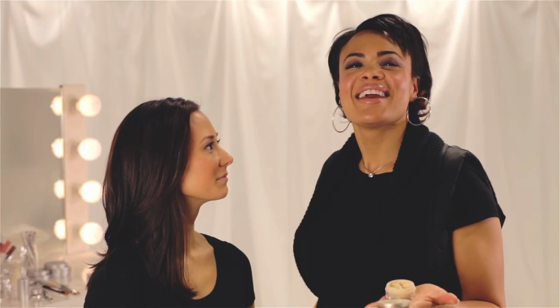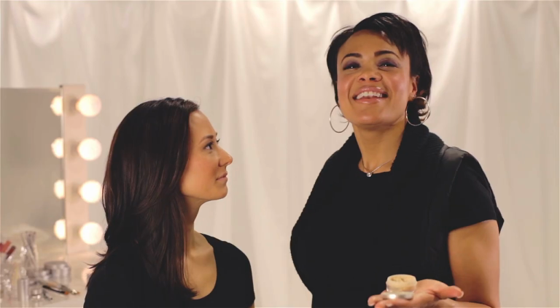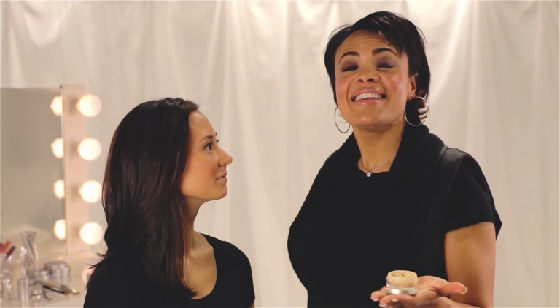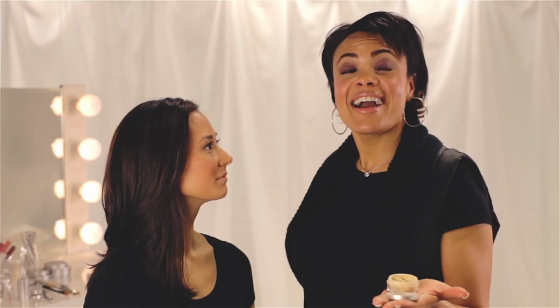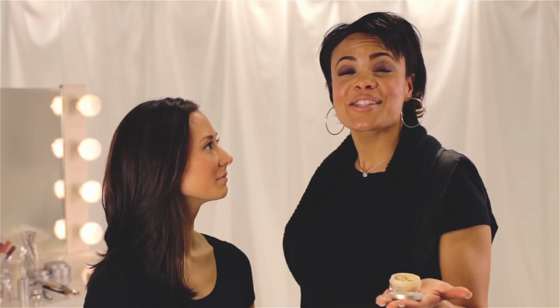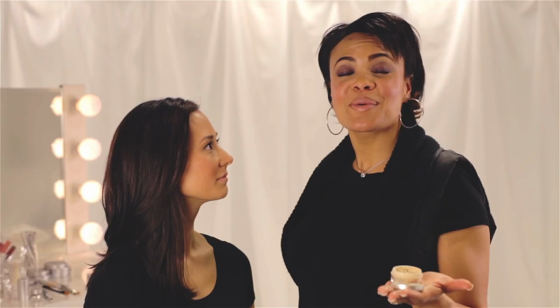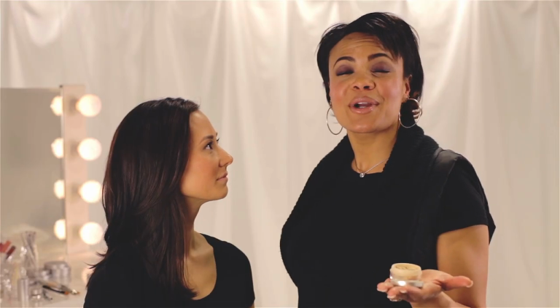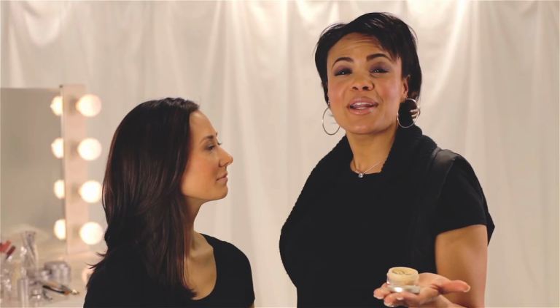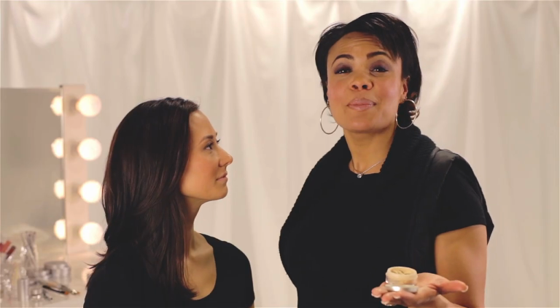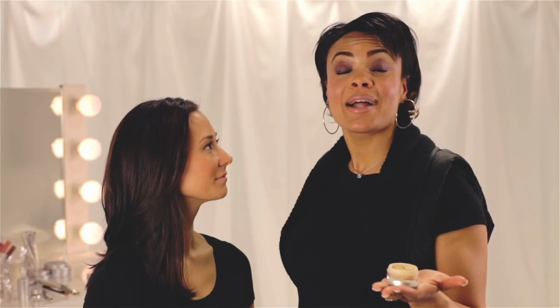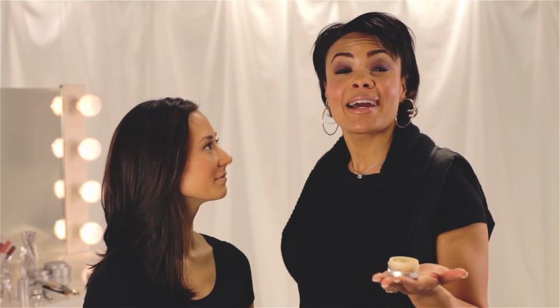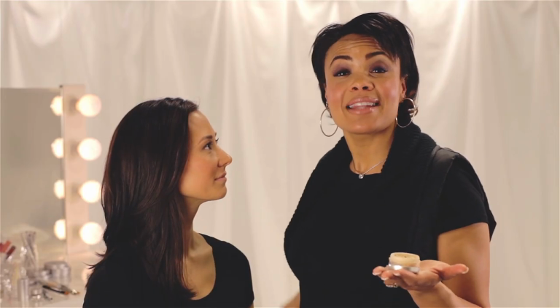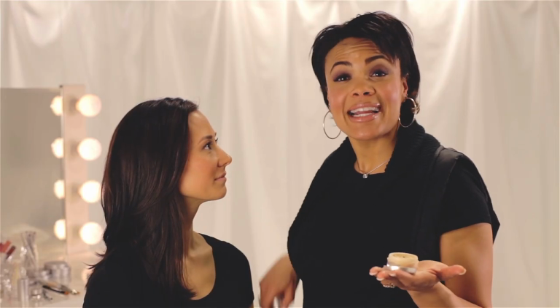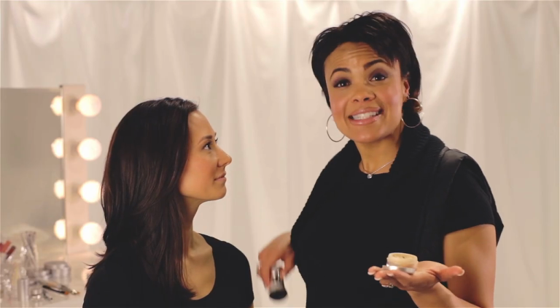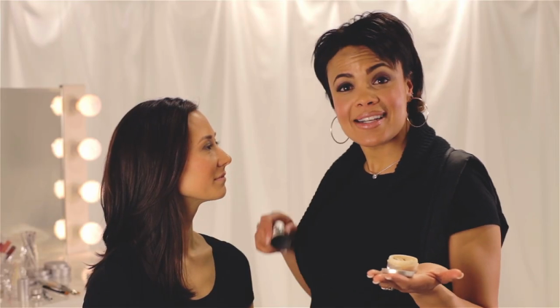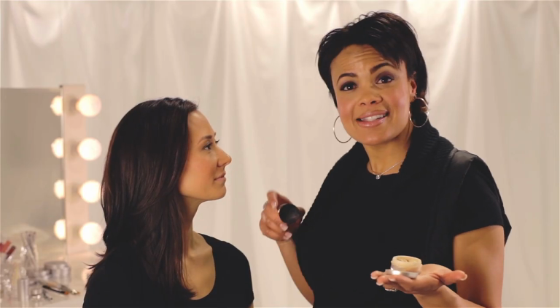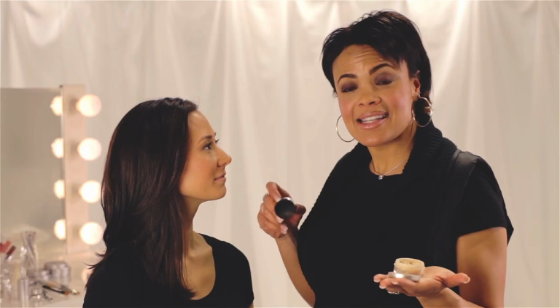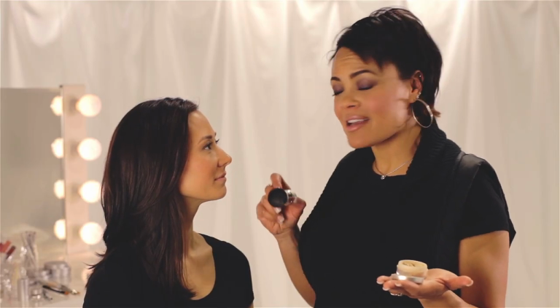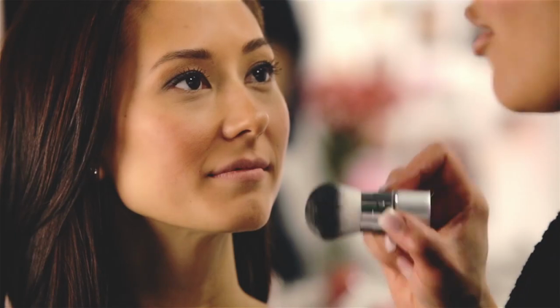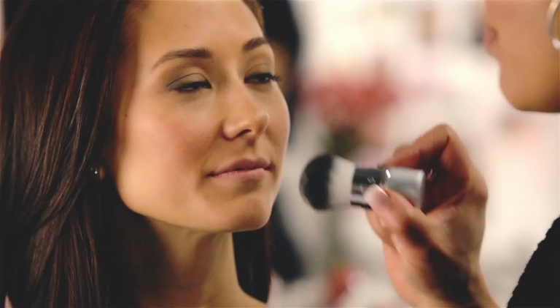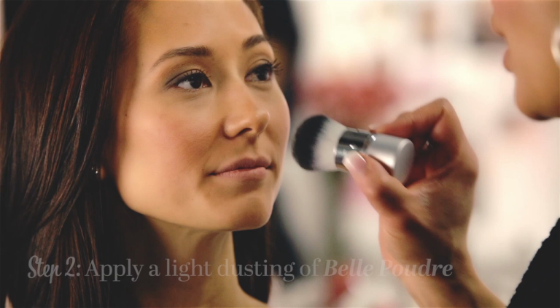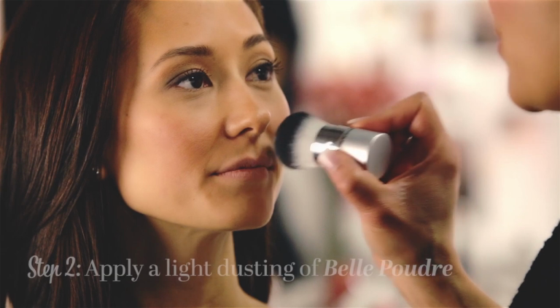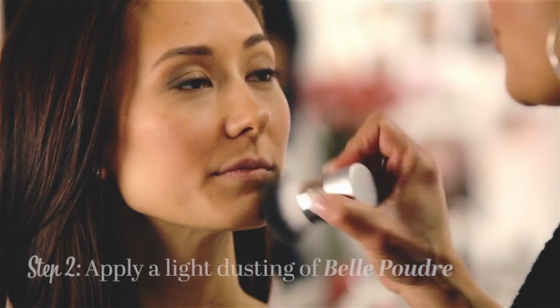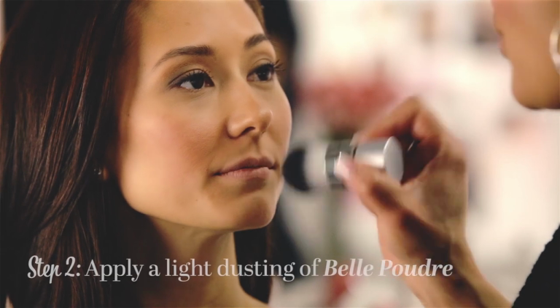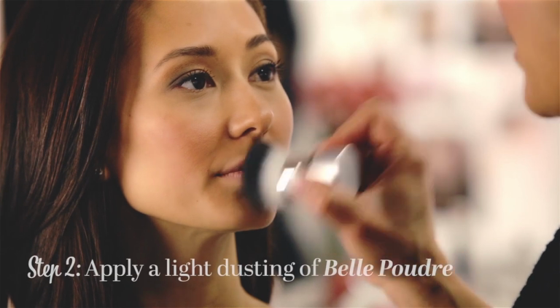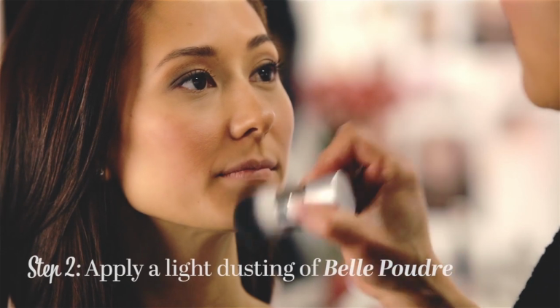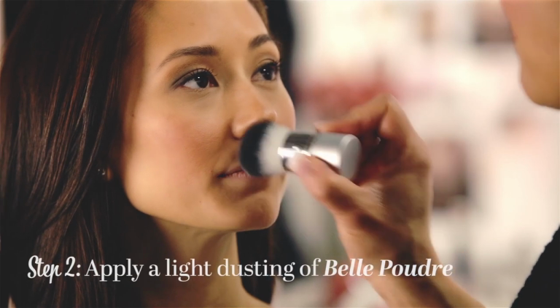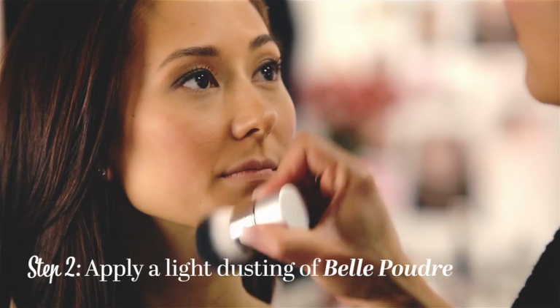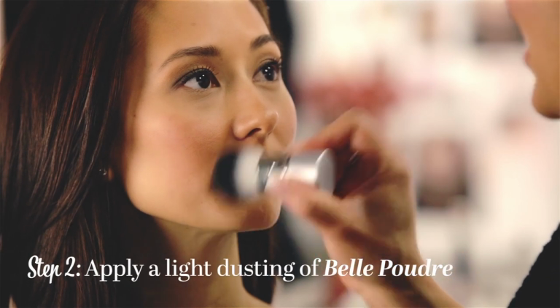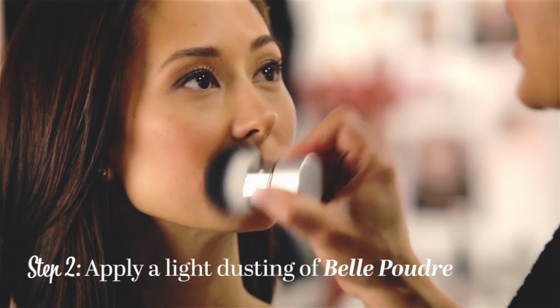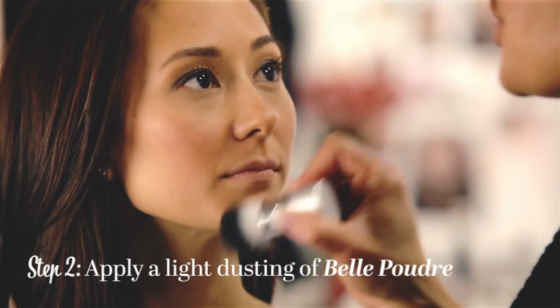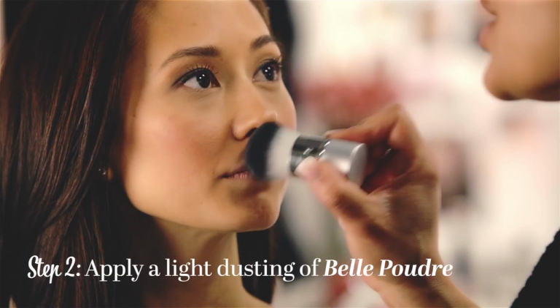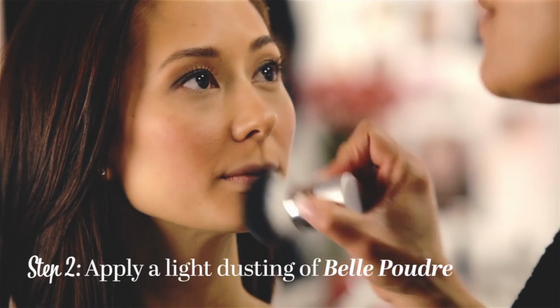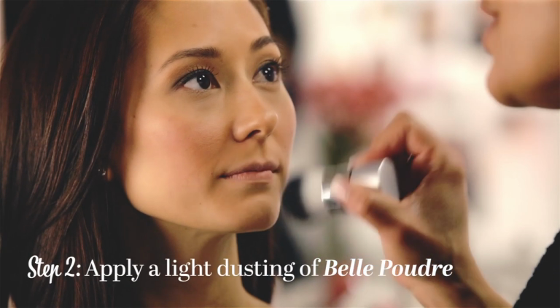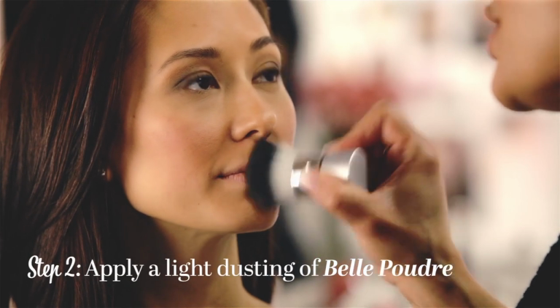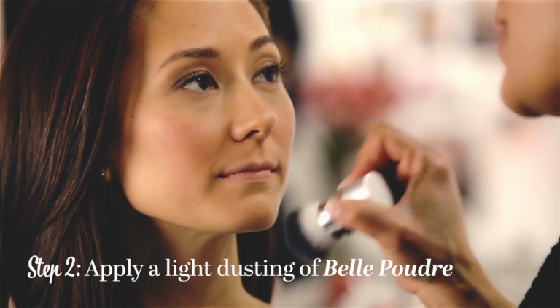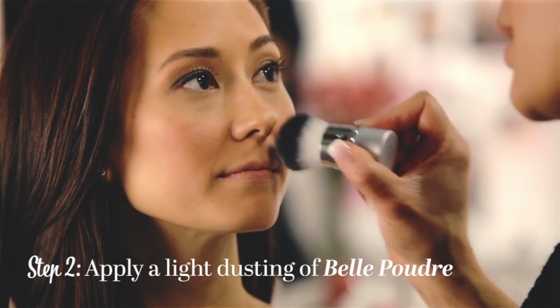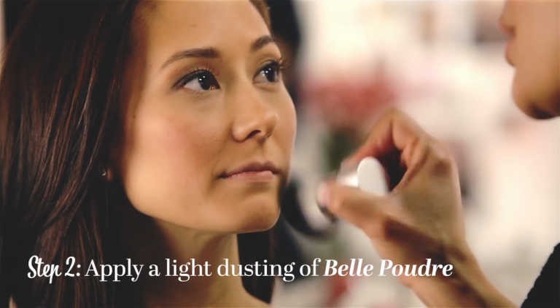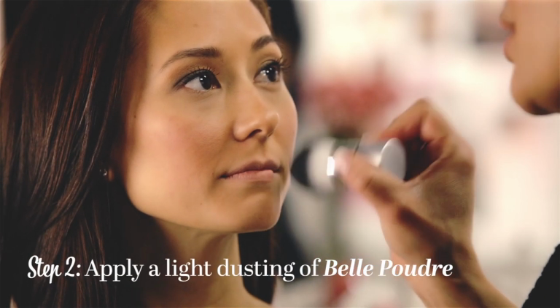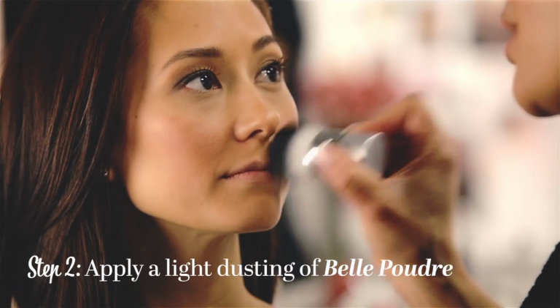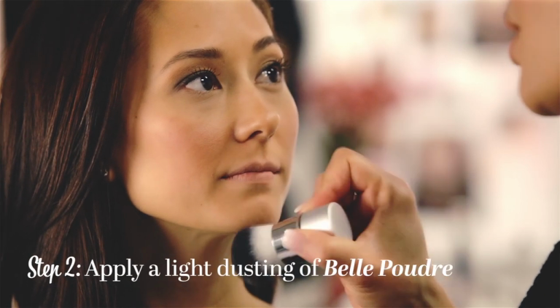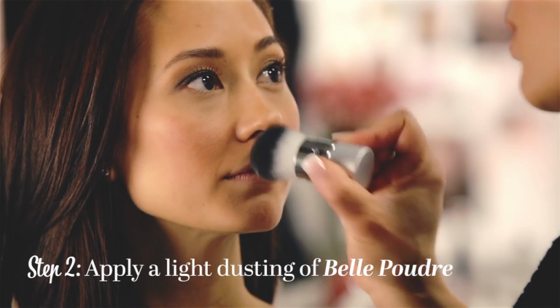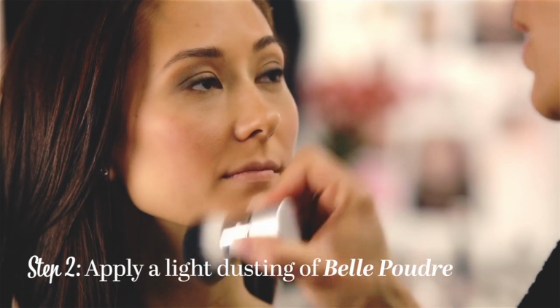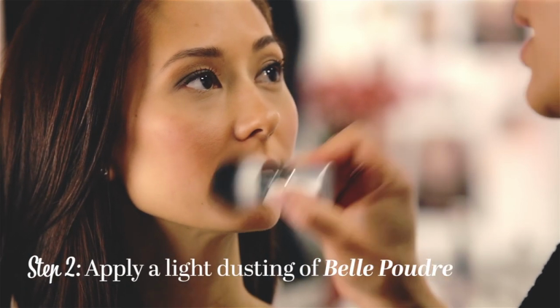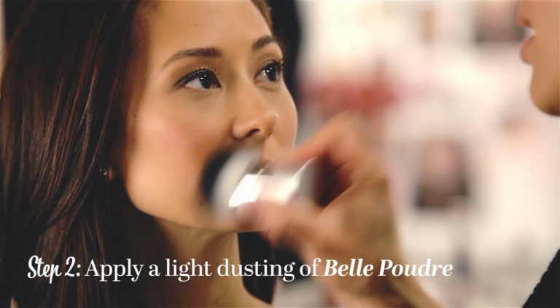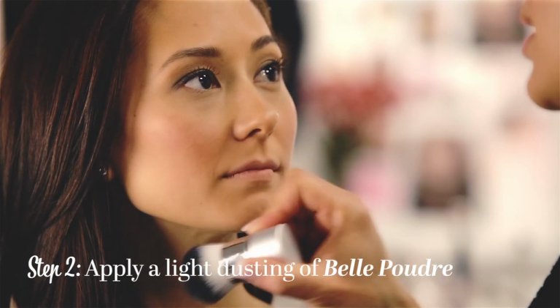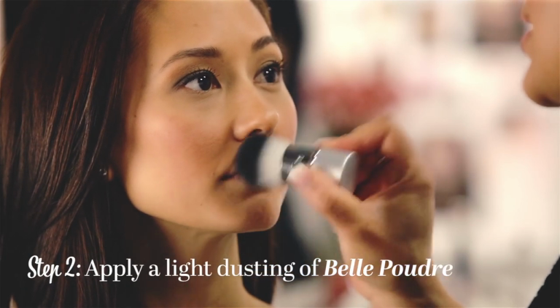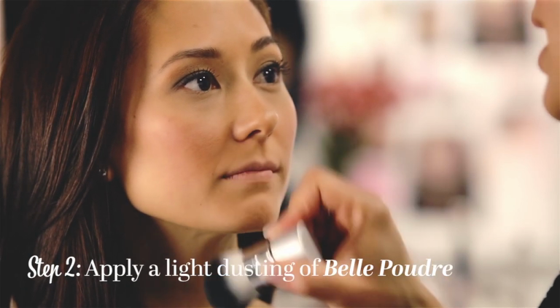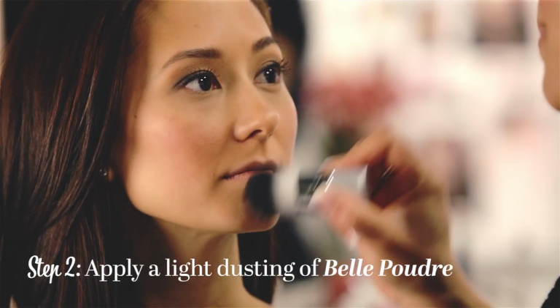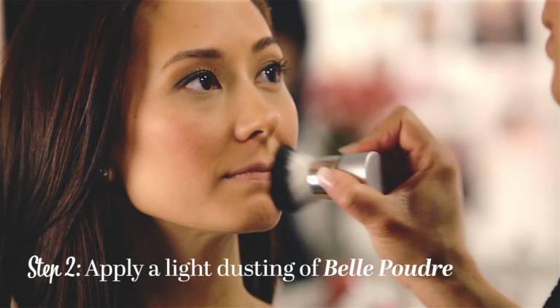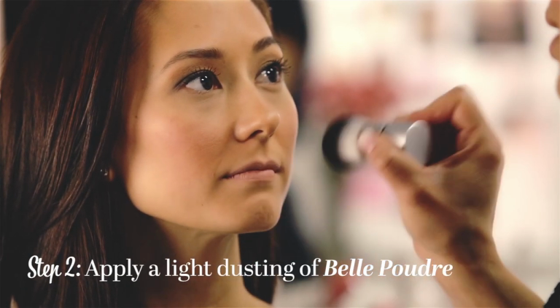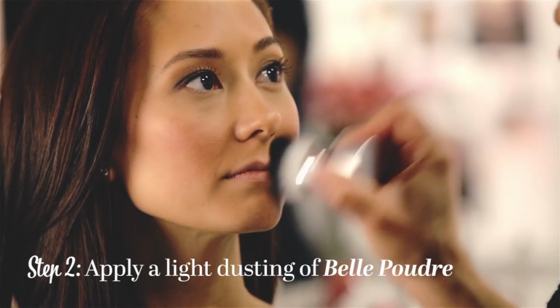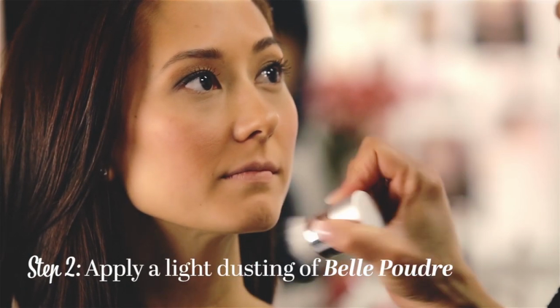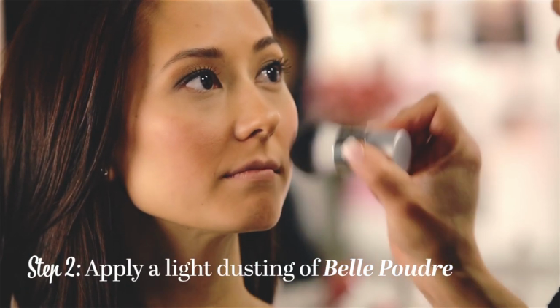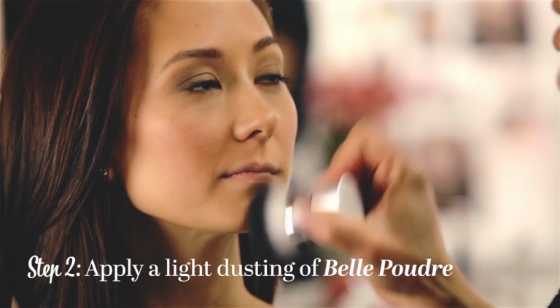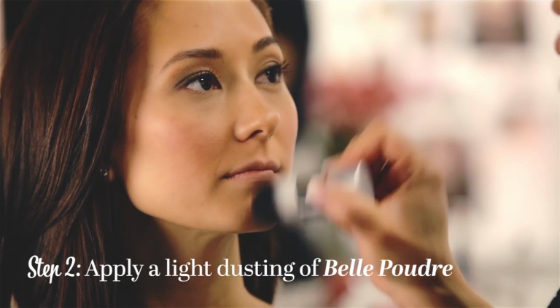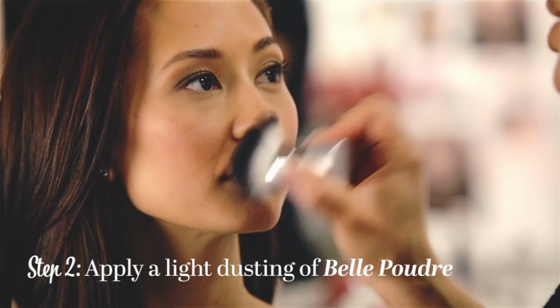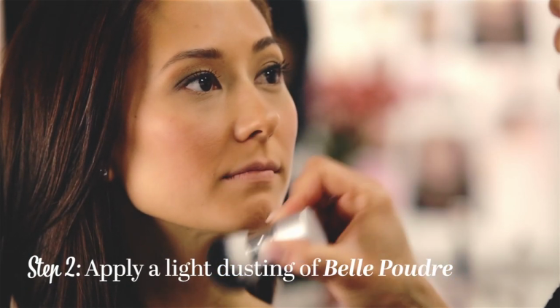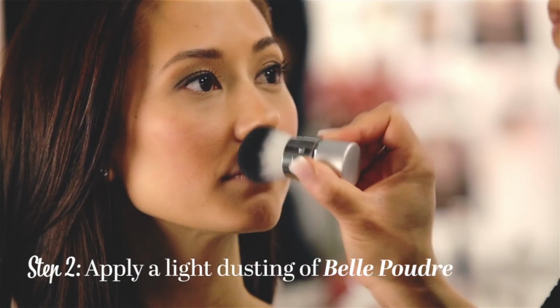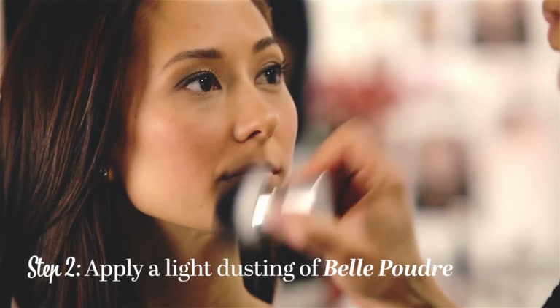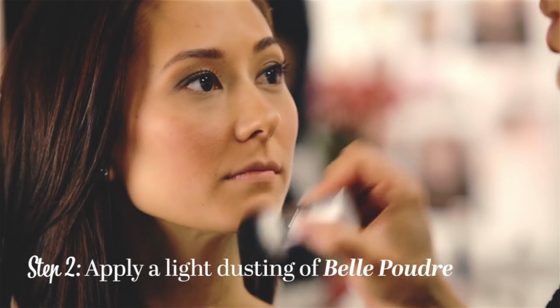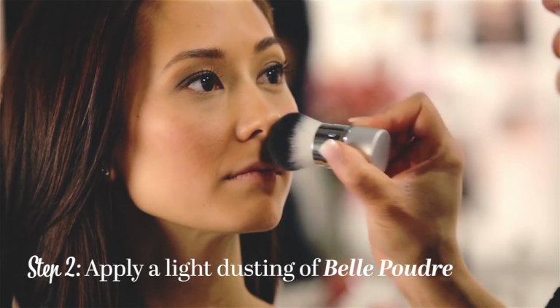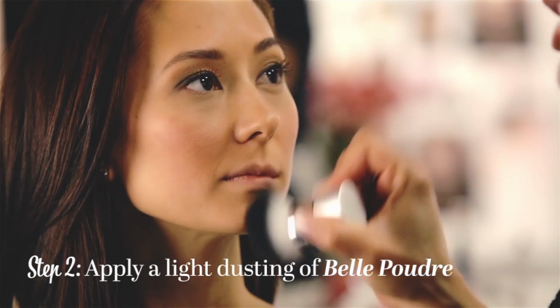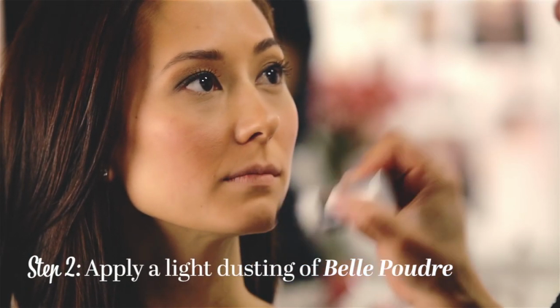Next, we're going to apply a light dusting of Belle Poudre HD Finish Powder right on top of our Lingerie Pour La You.